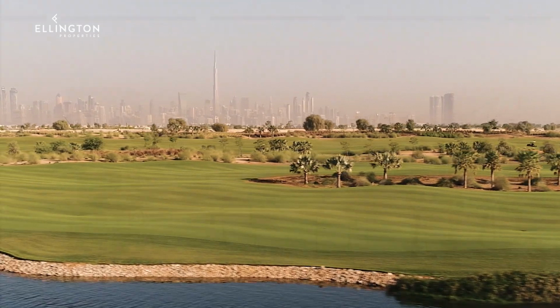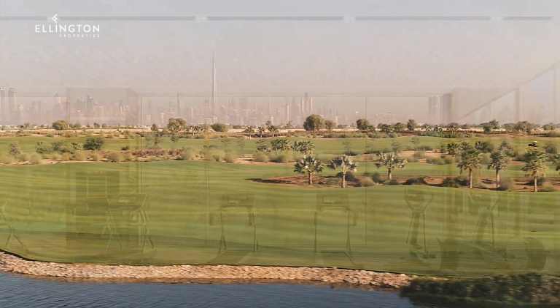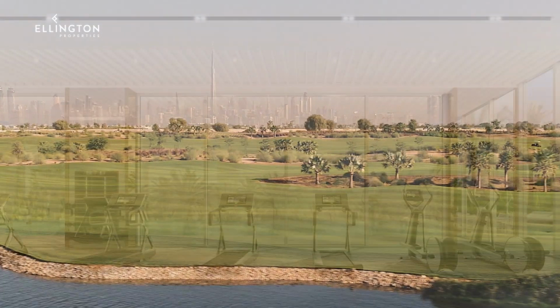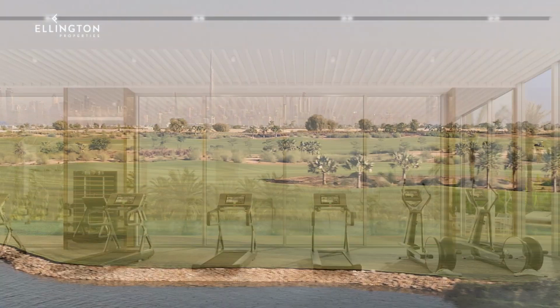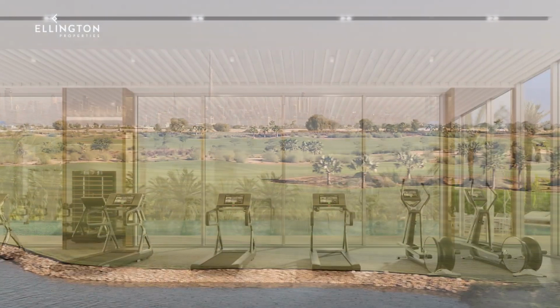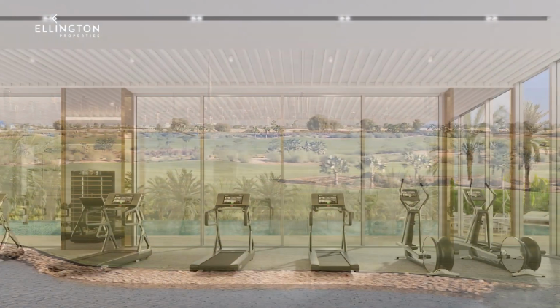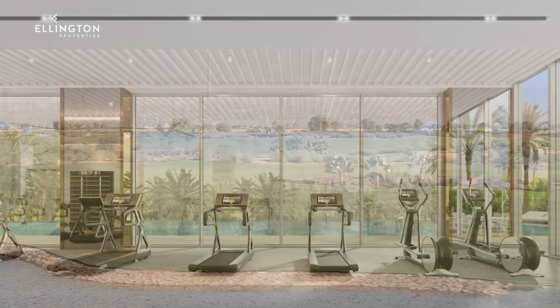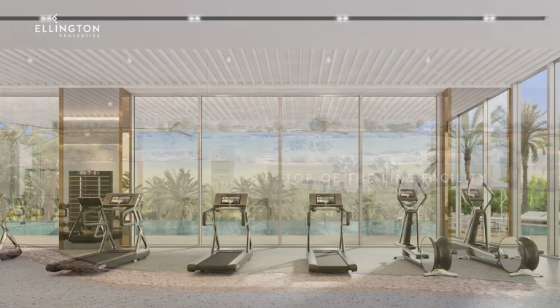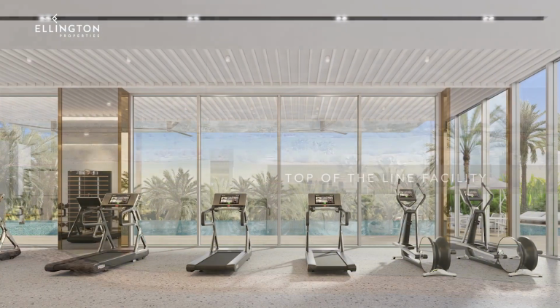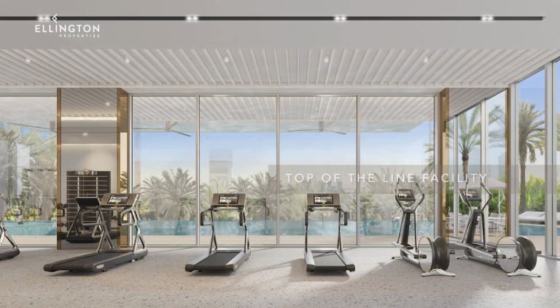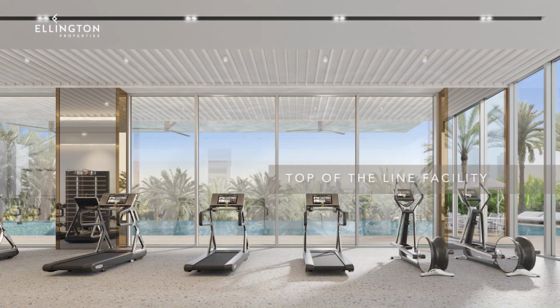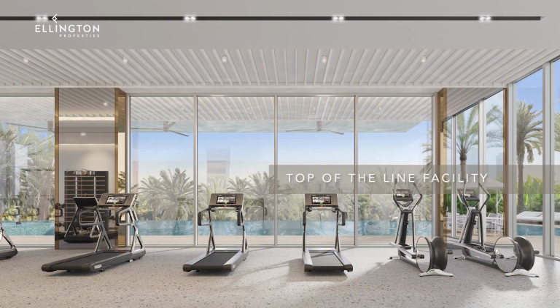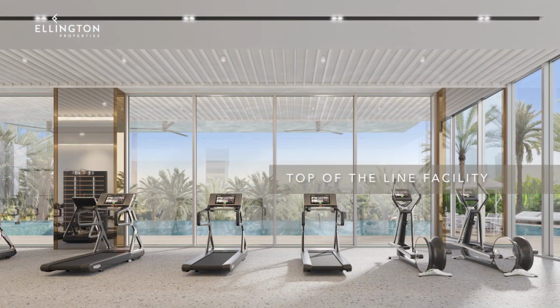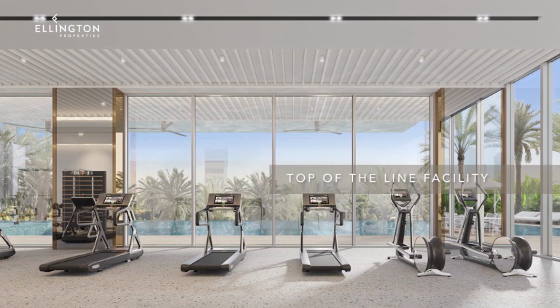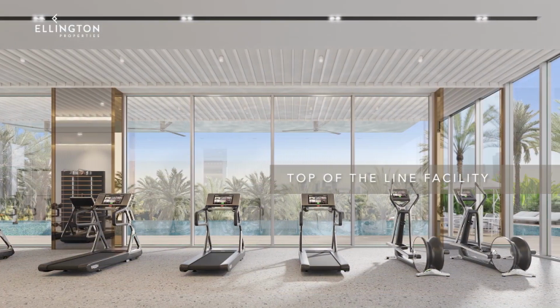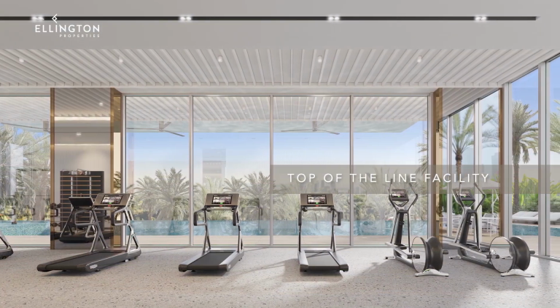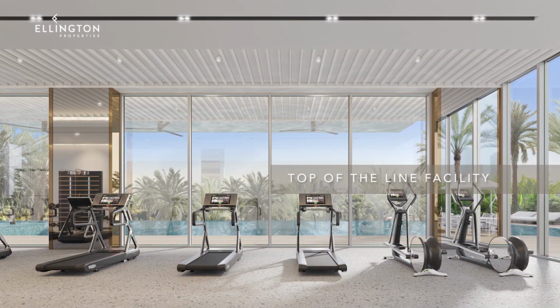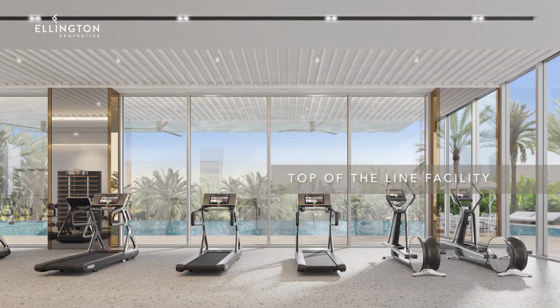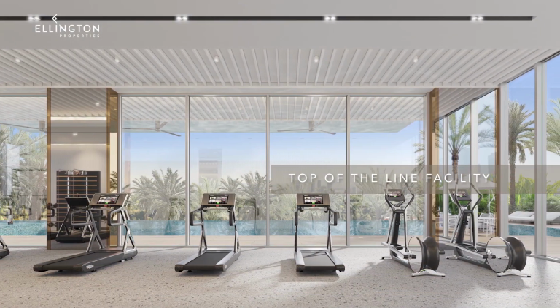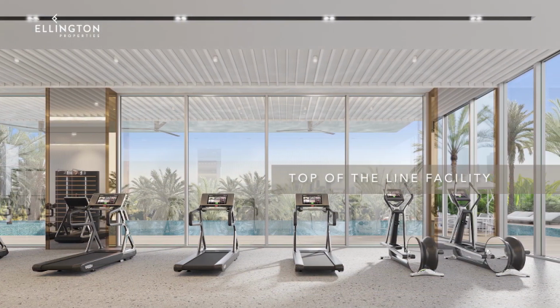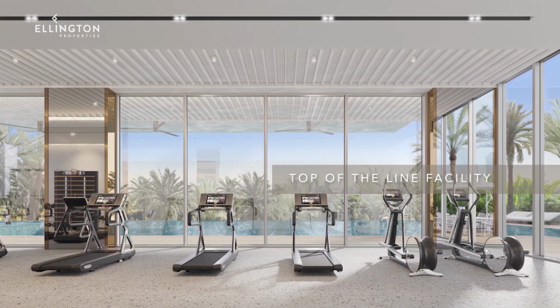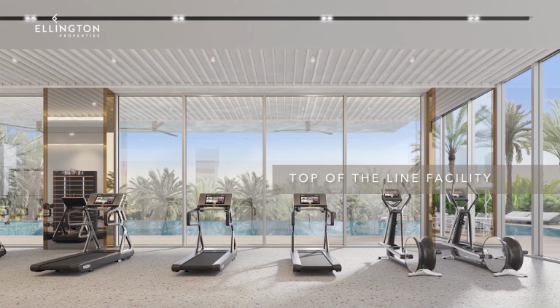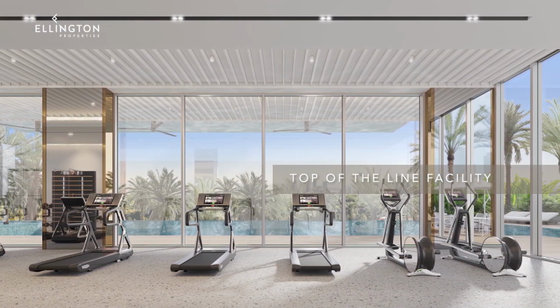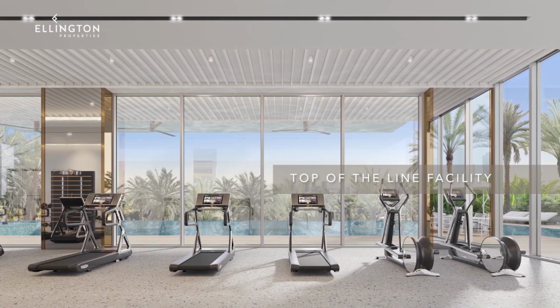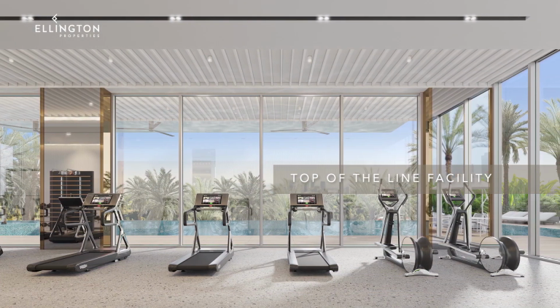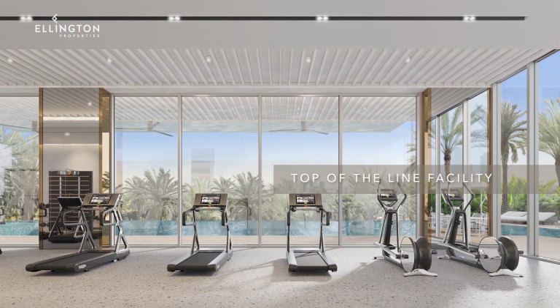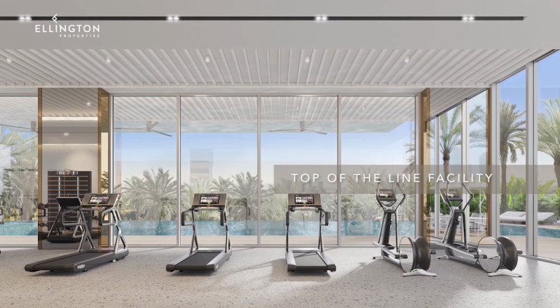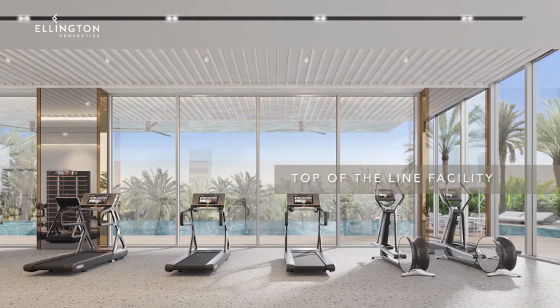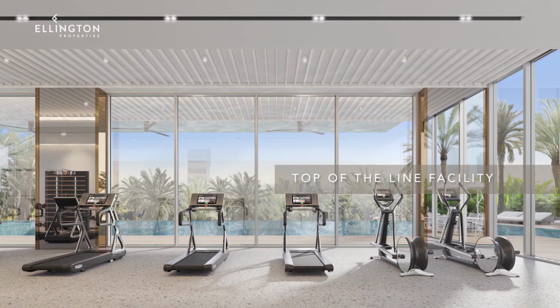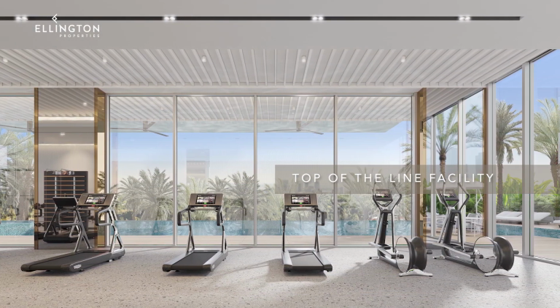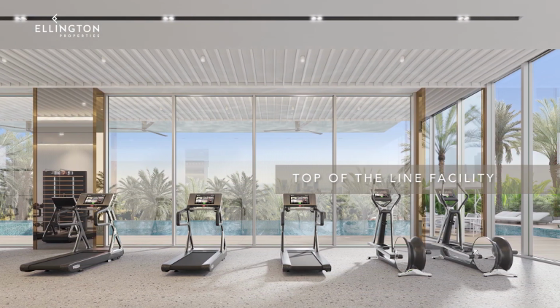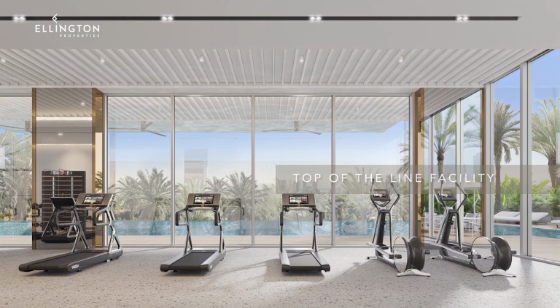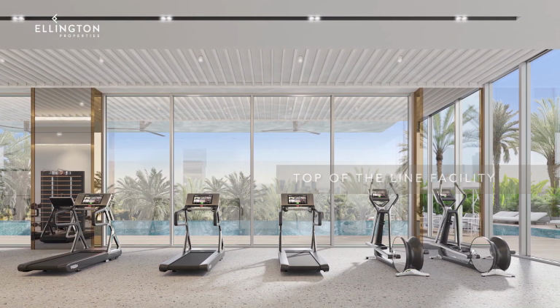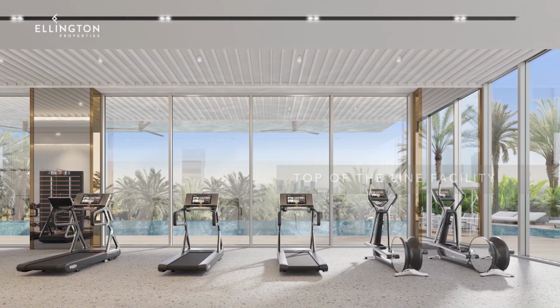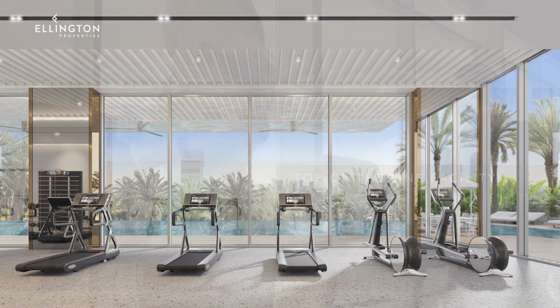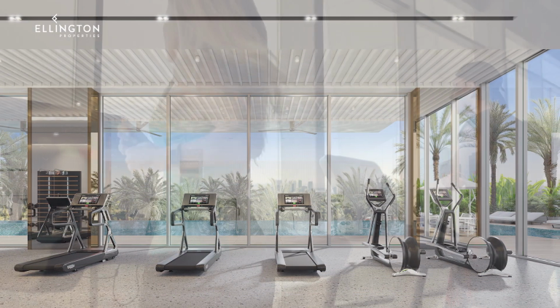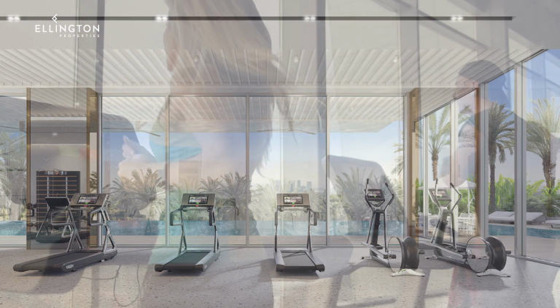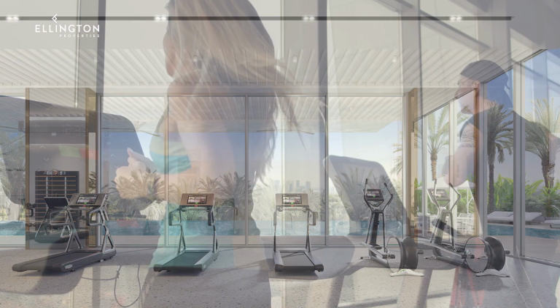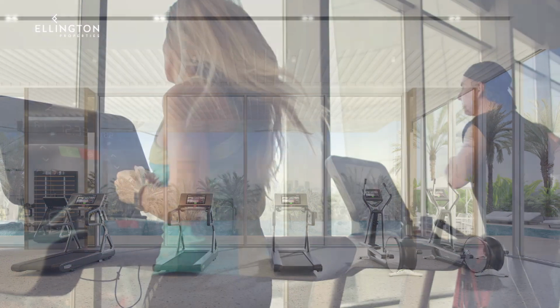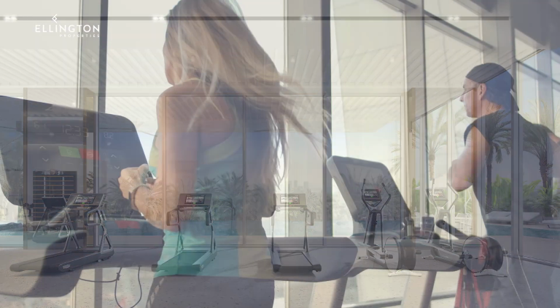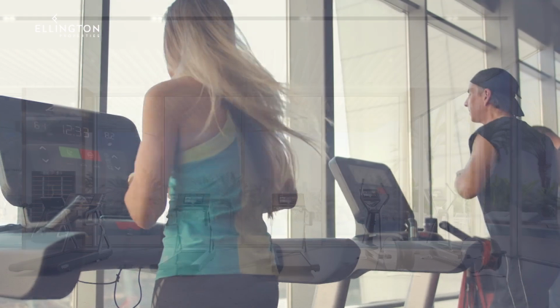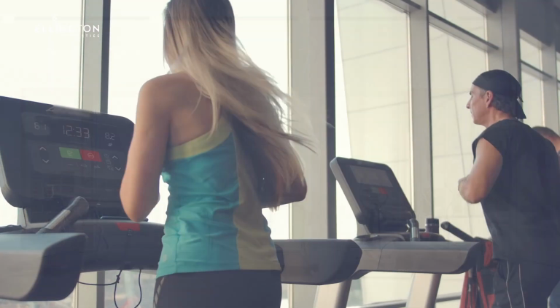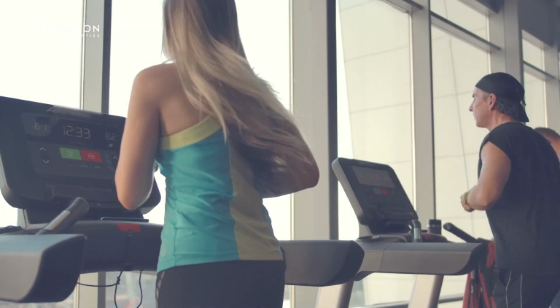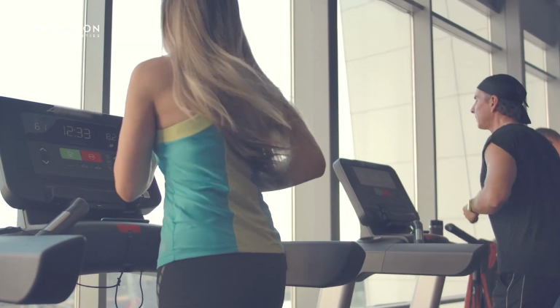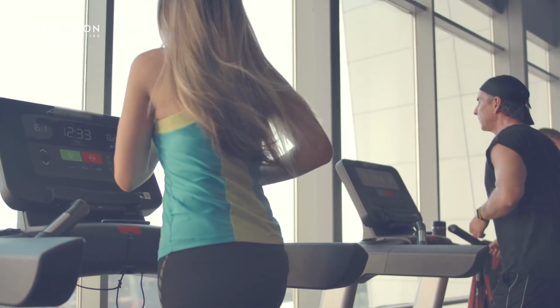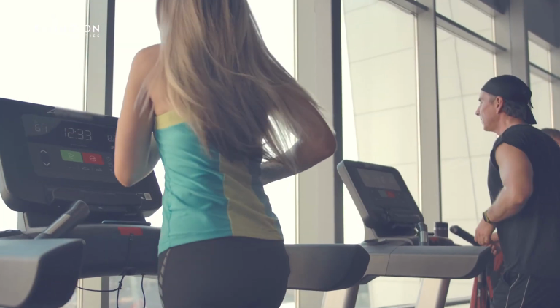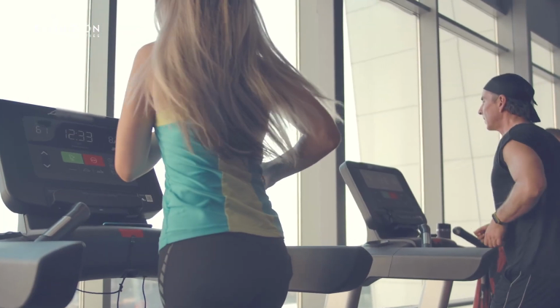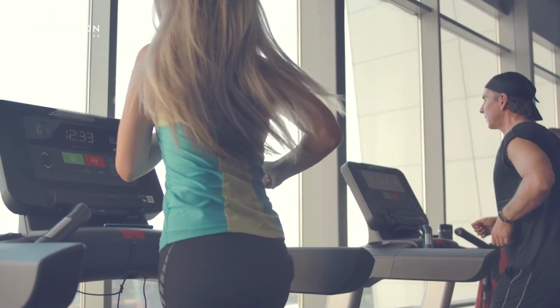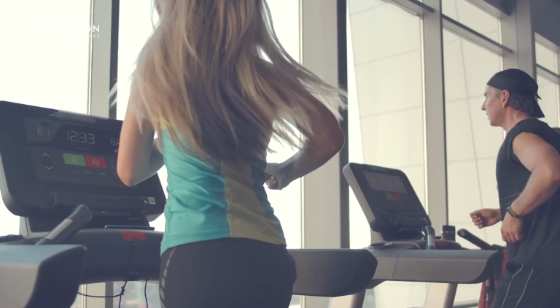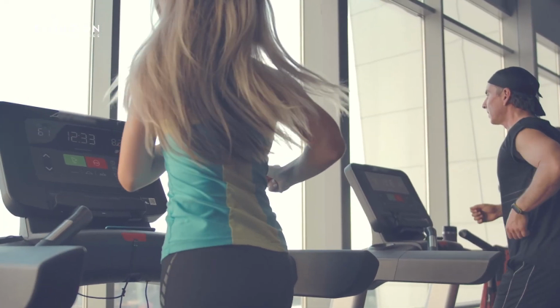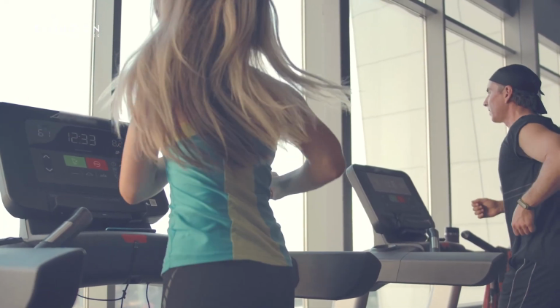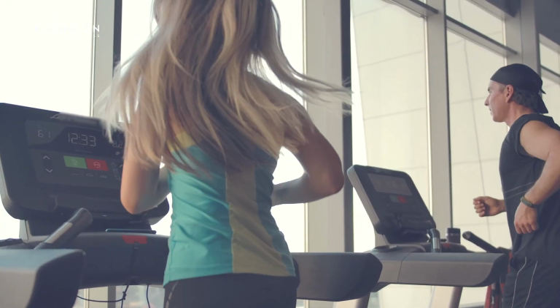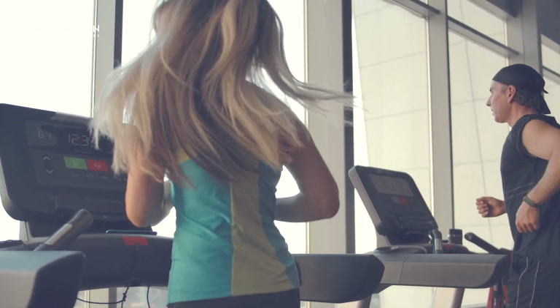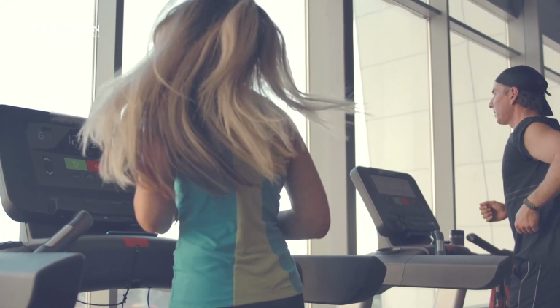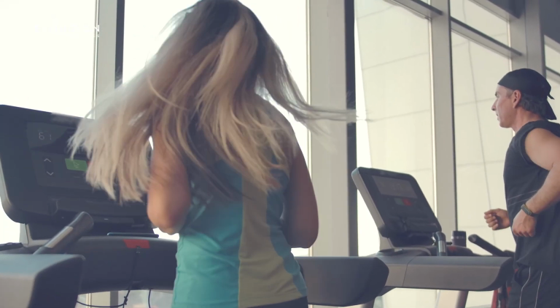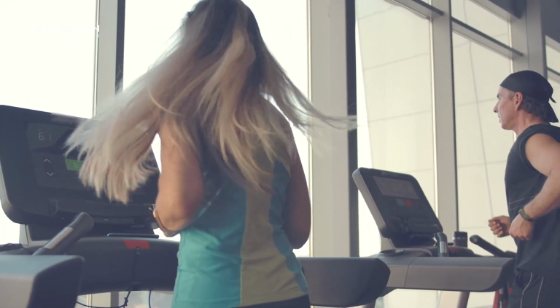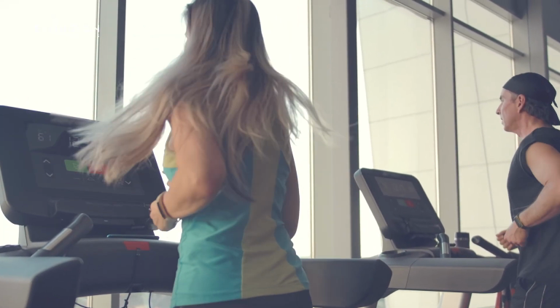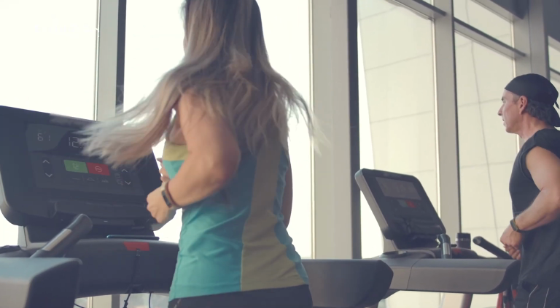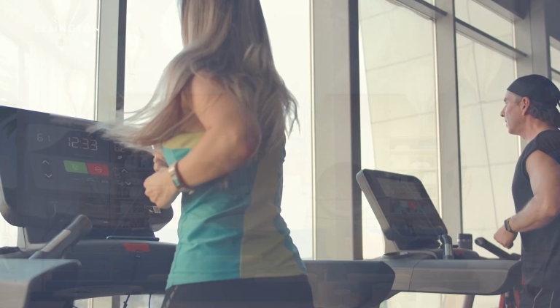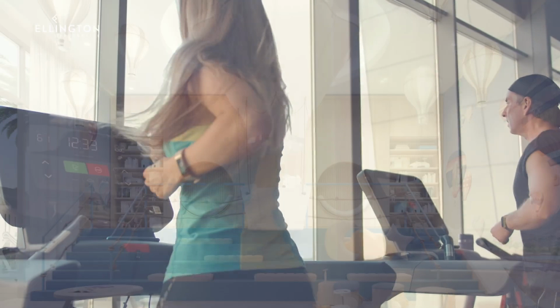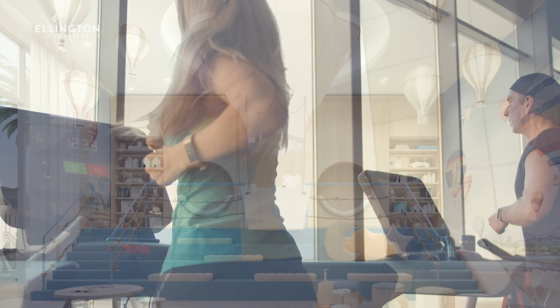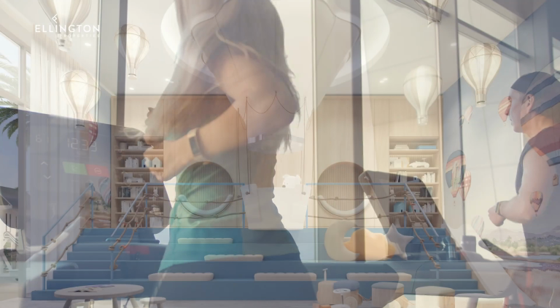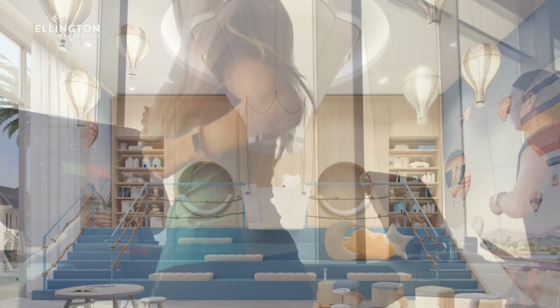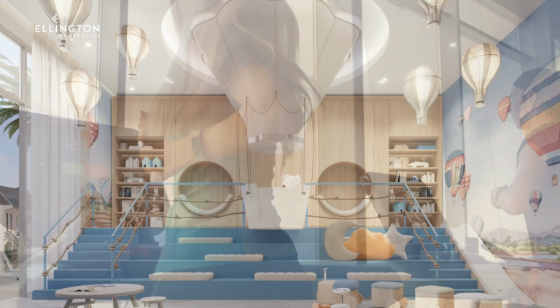Located at the podium level, the fitness studio is a top-of-the-line facility with a view of the pool deck and the golf course.